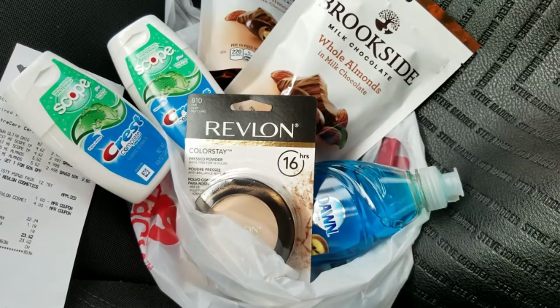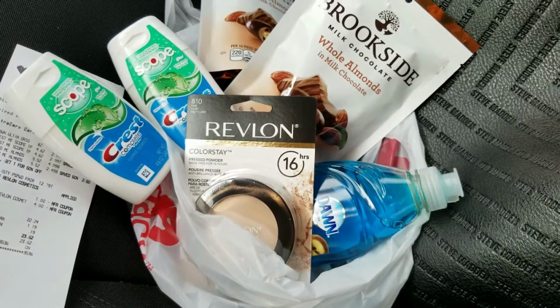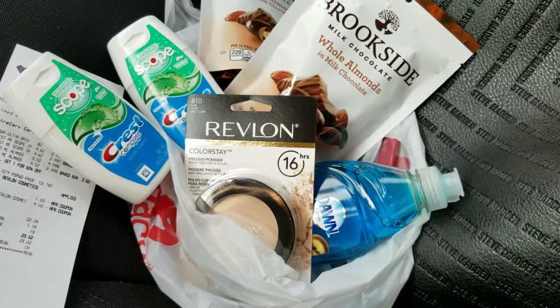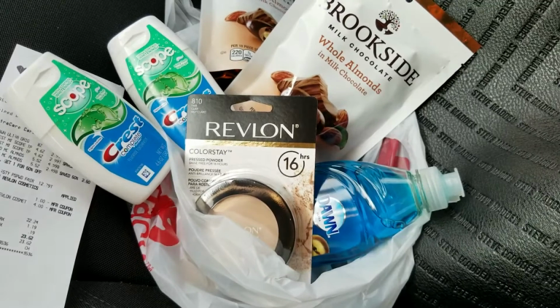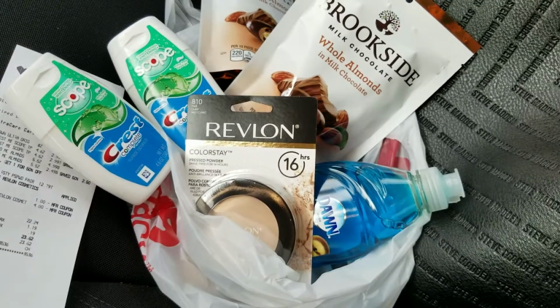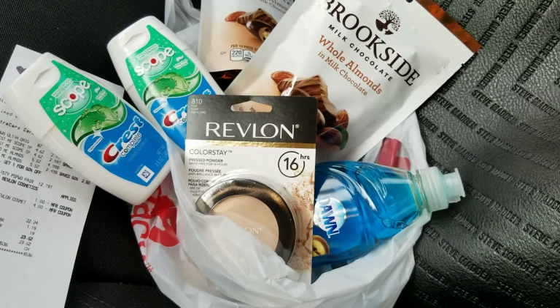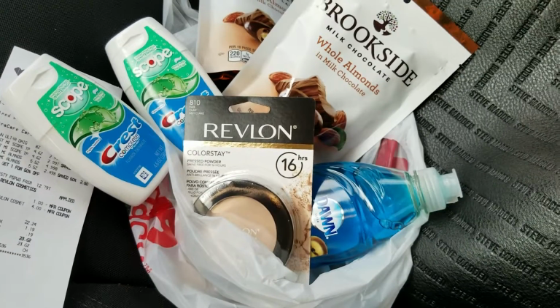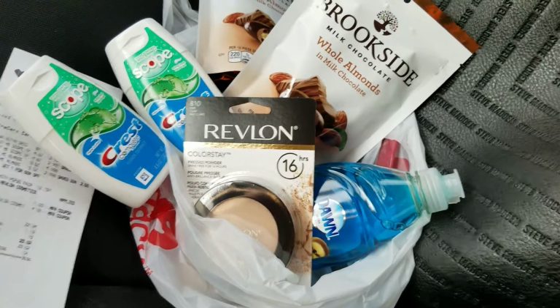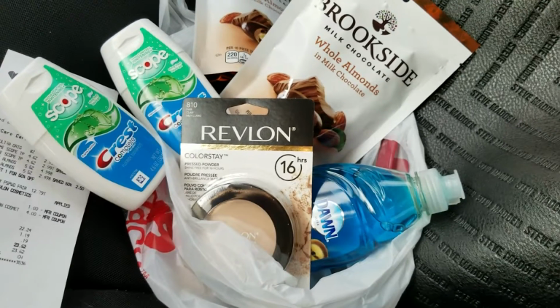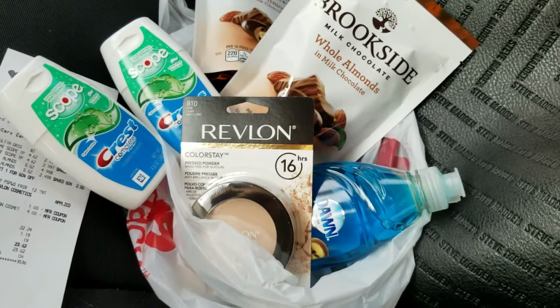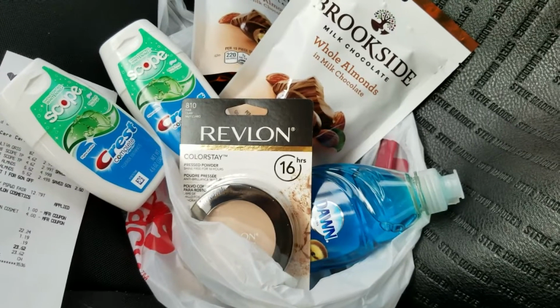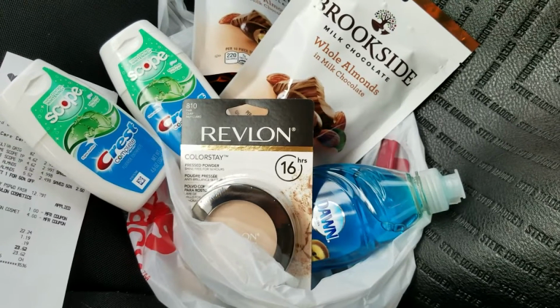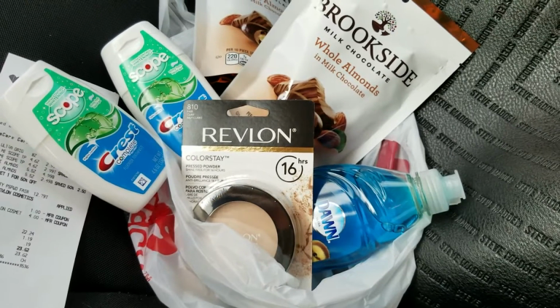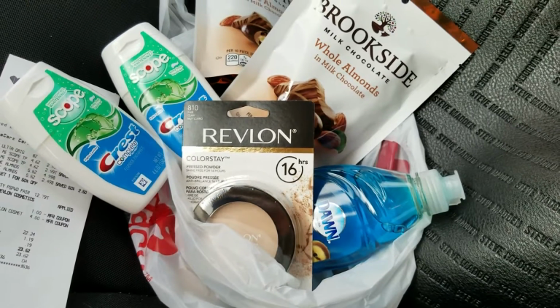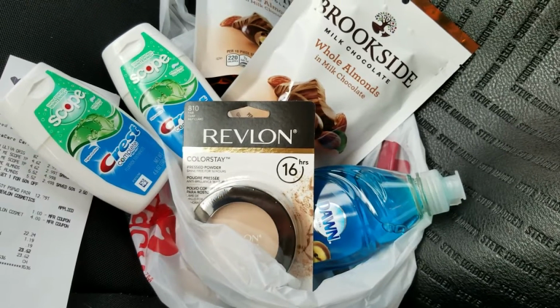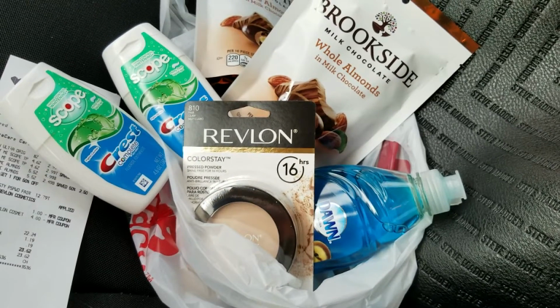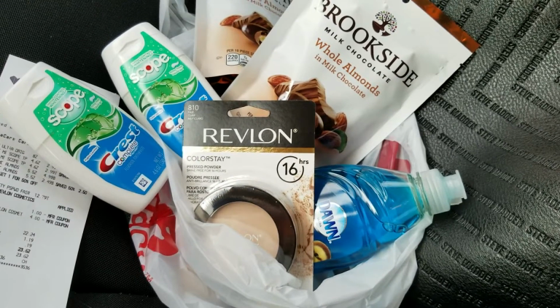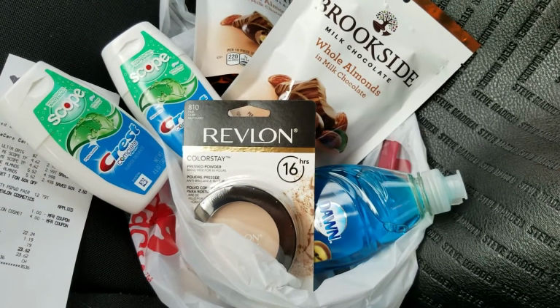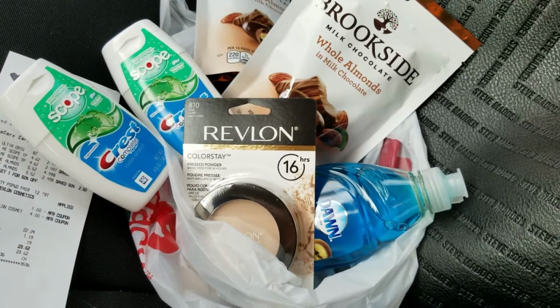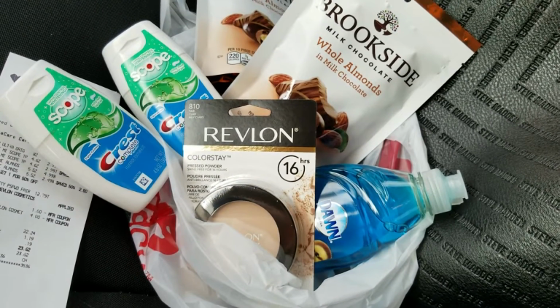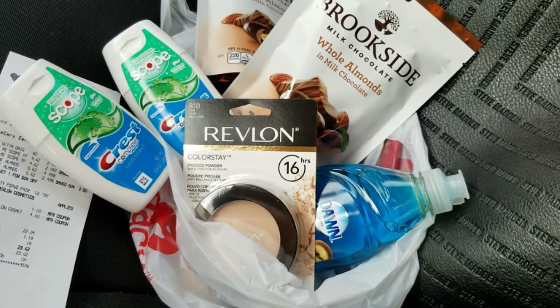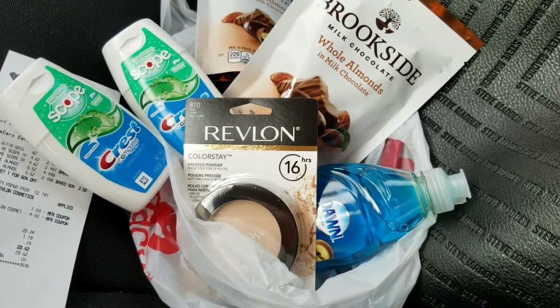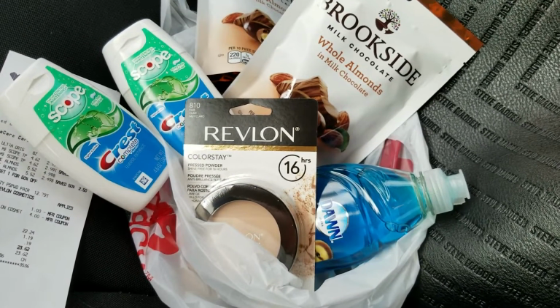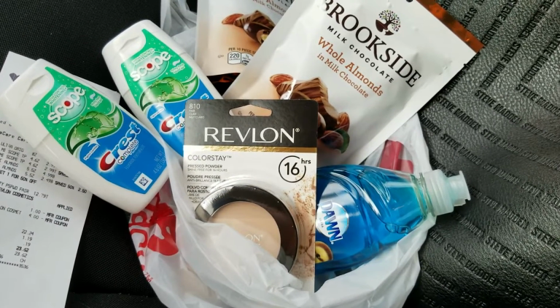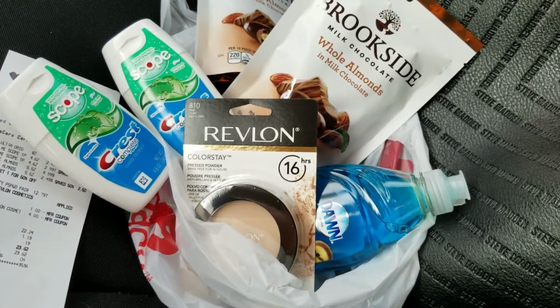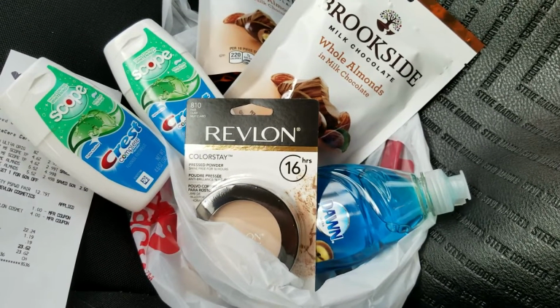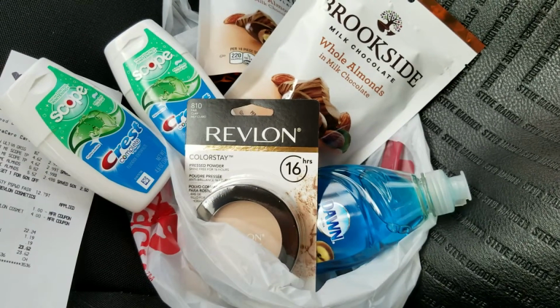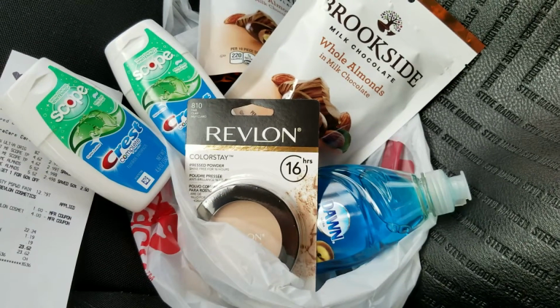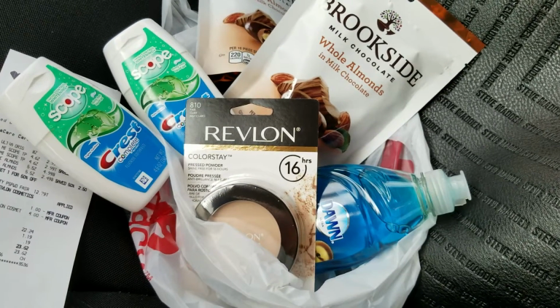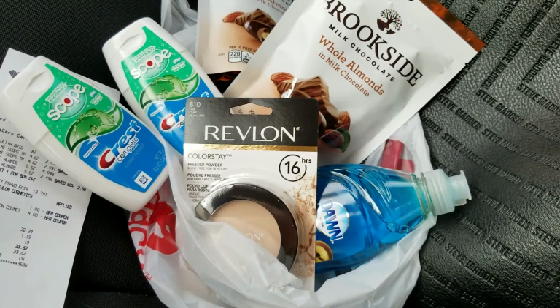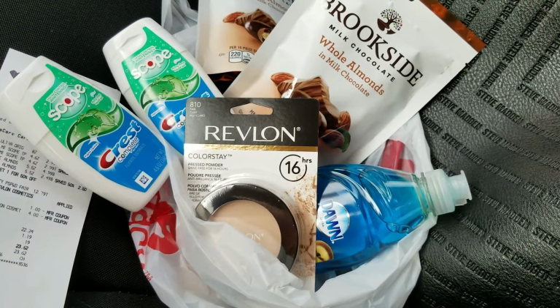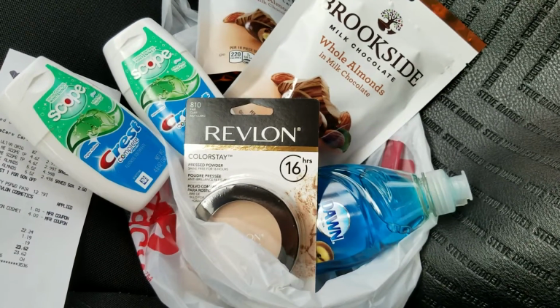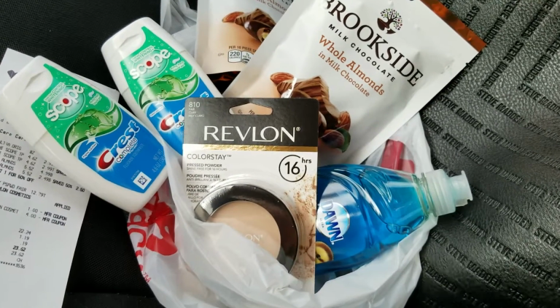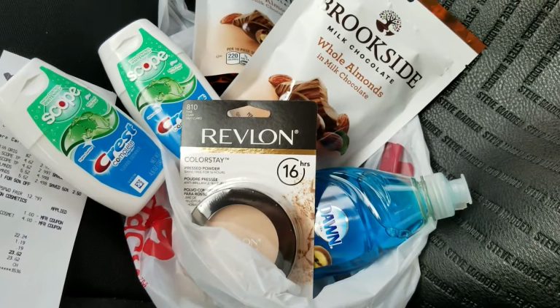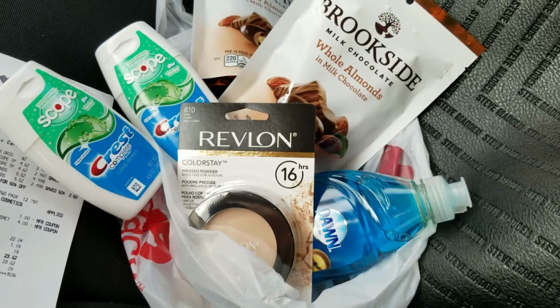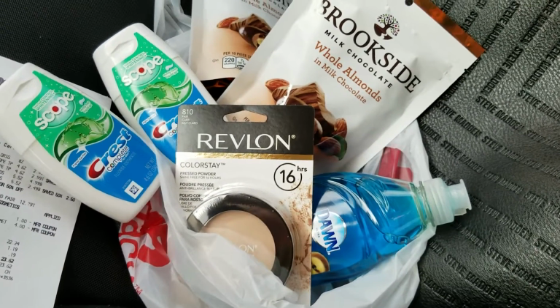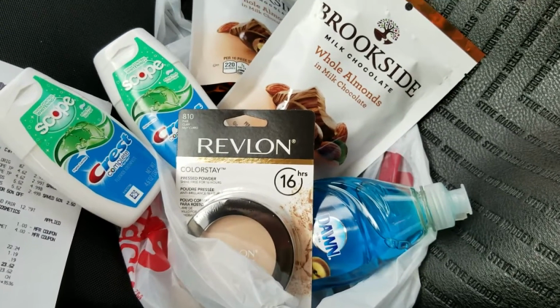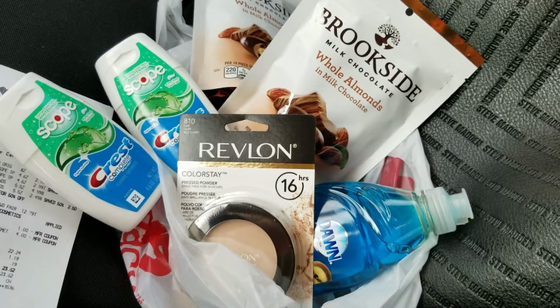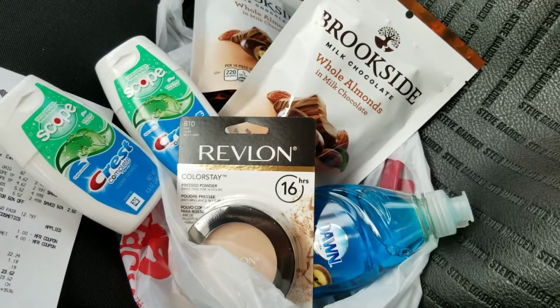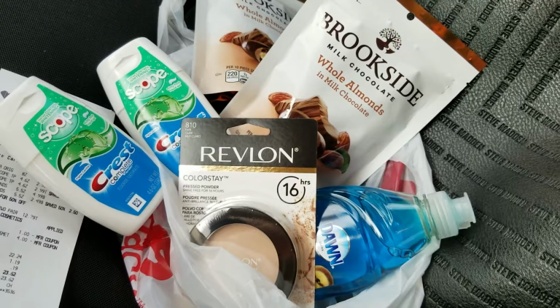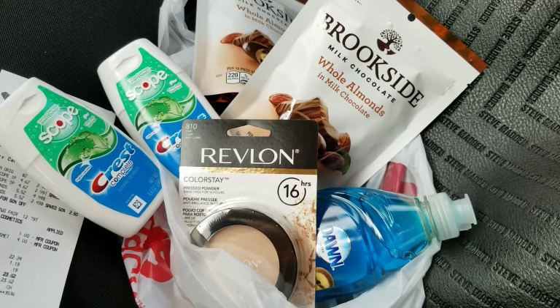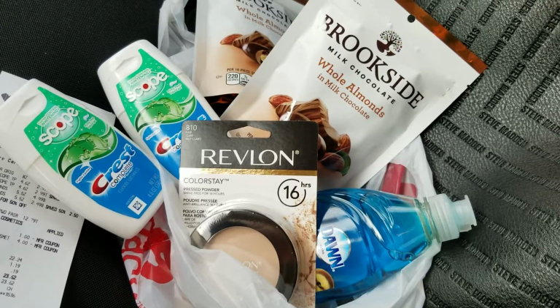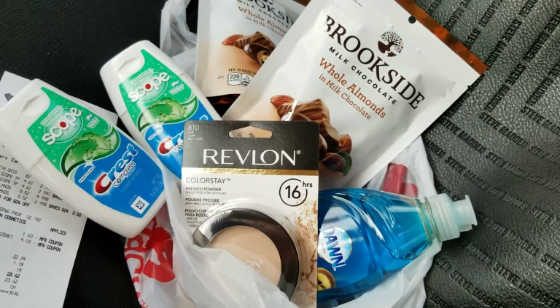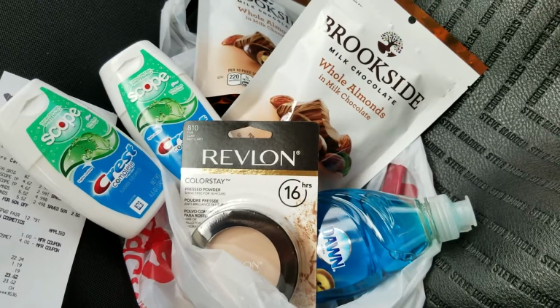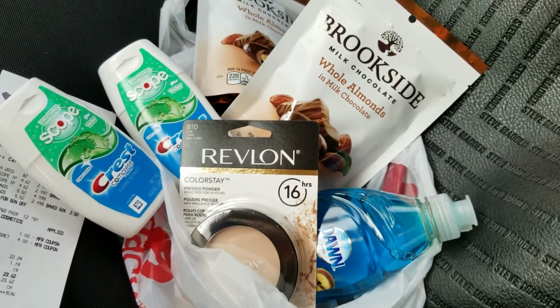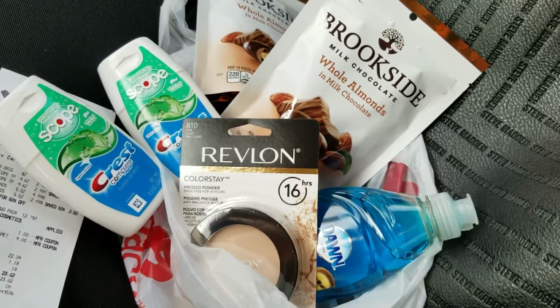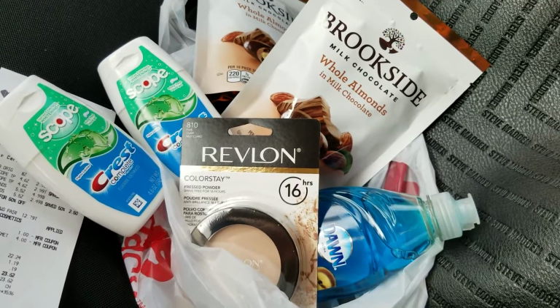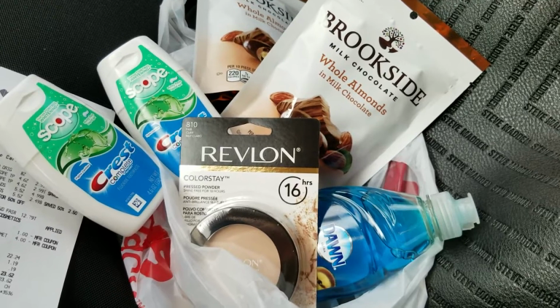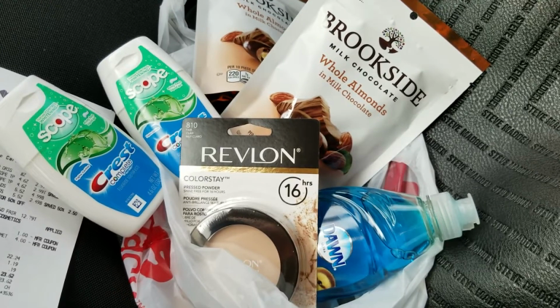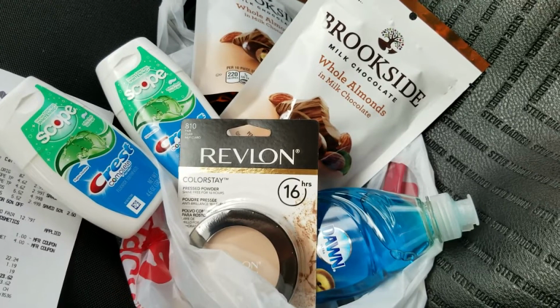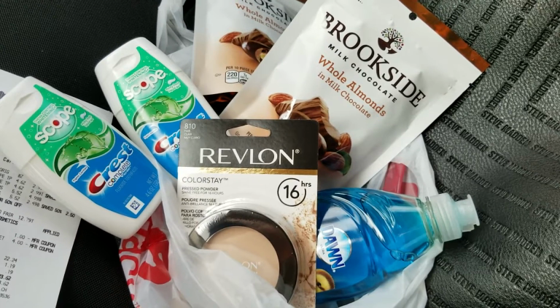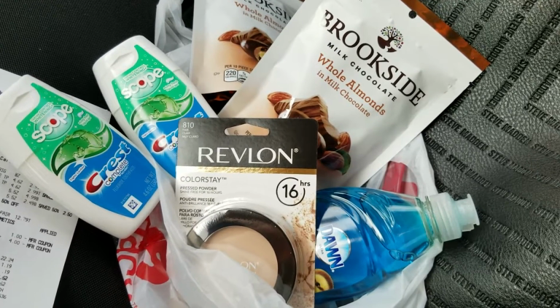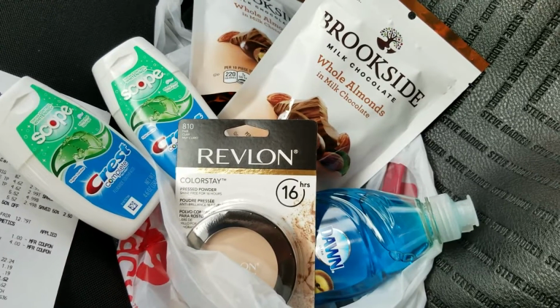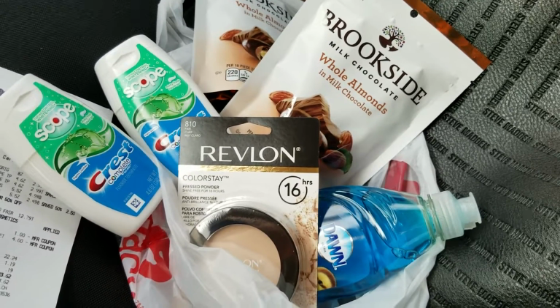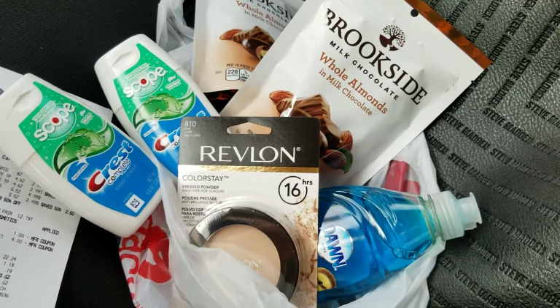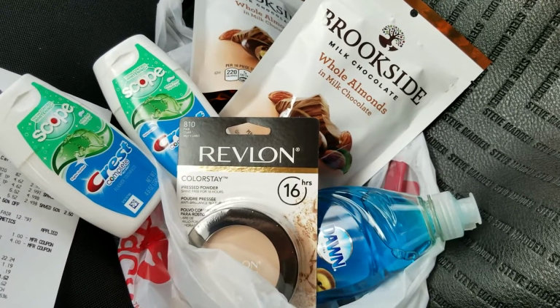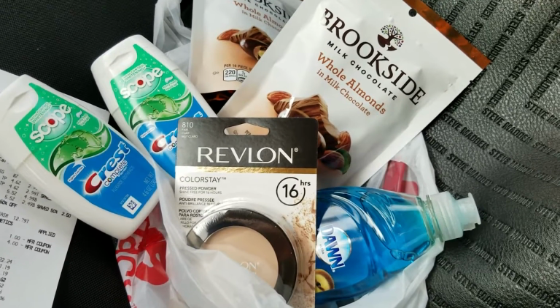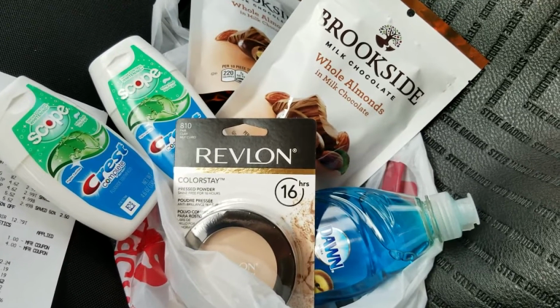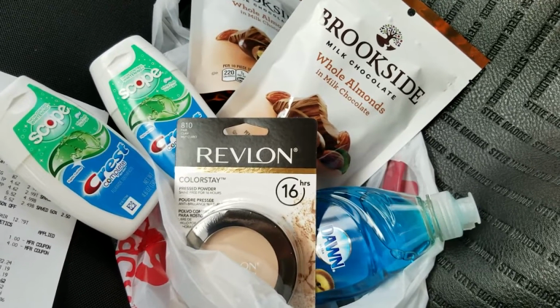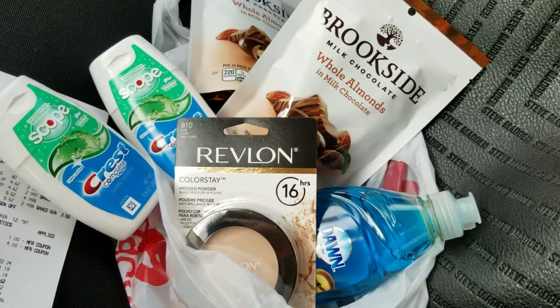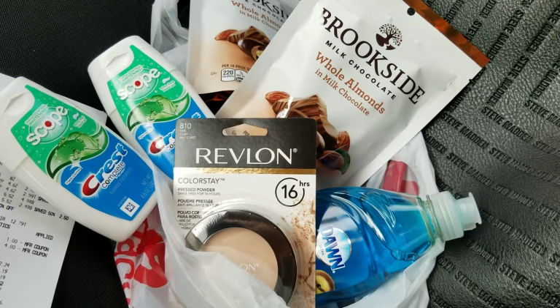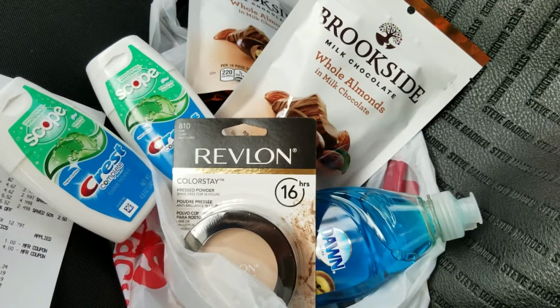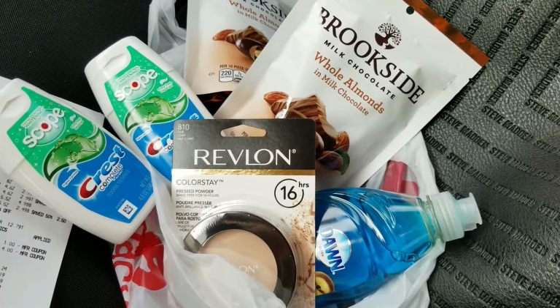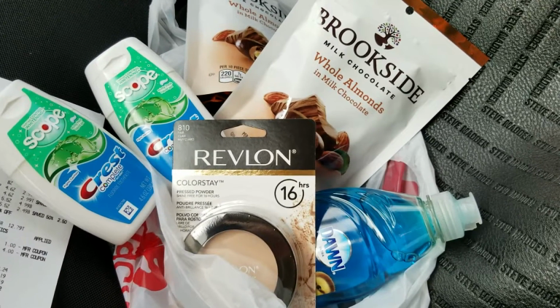Hey ladies, I'm back with a CVS haul - just another small haul because I really wanted some Brookside milk chocolate whole almonds.